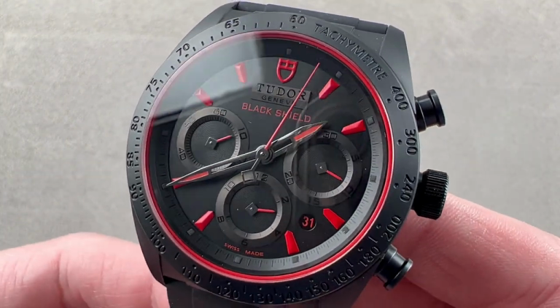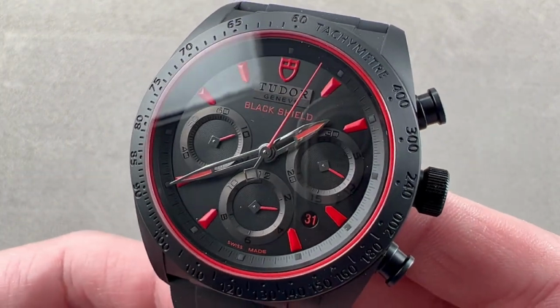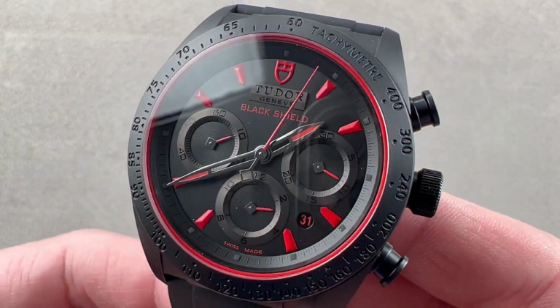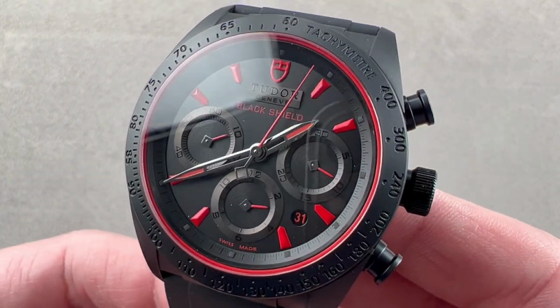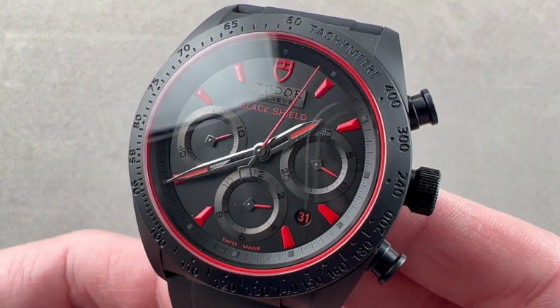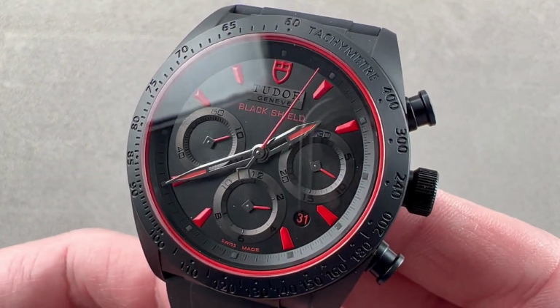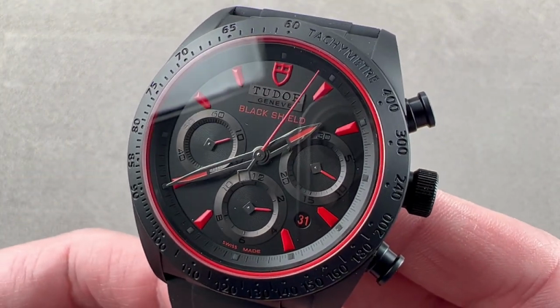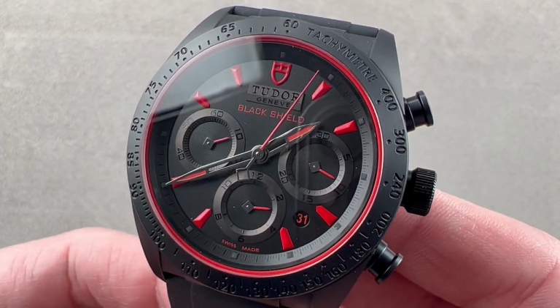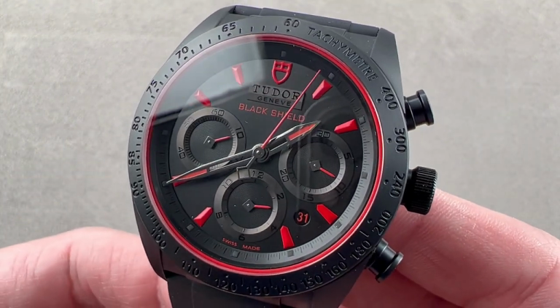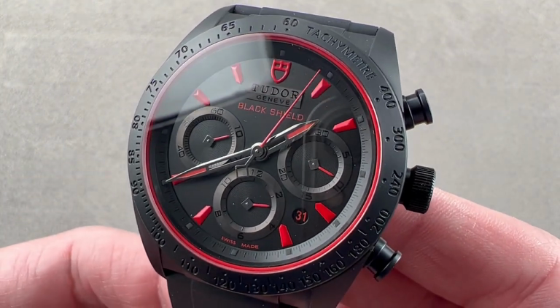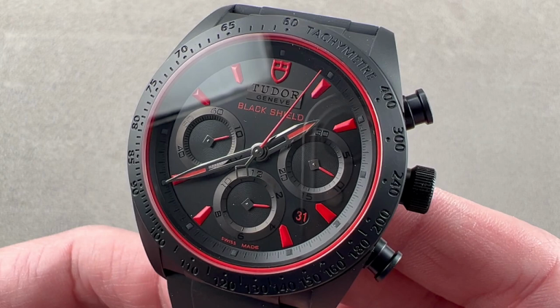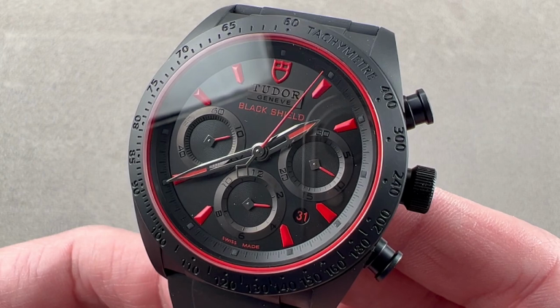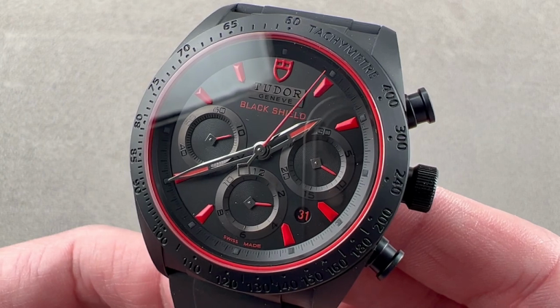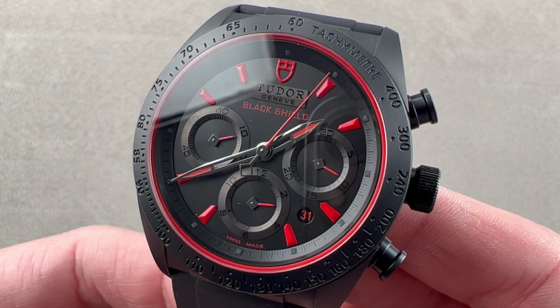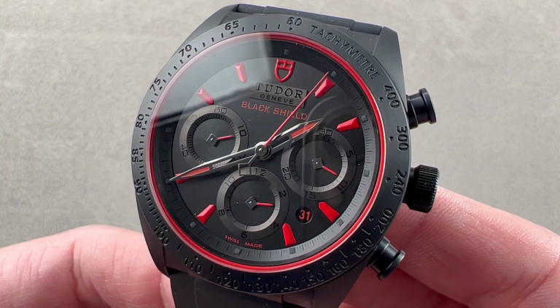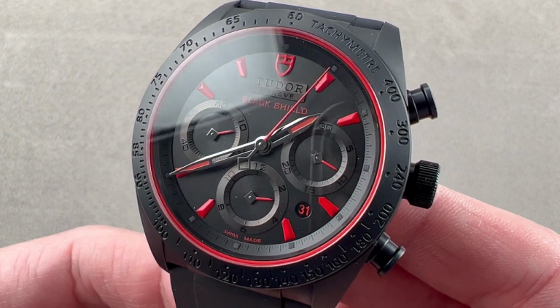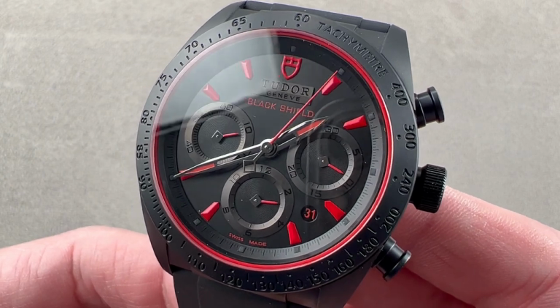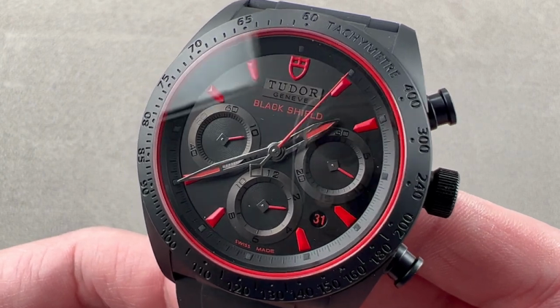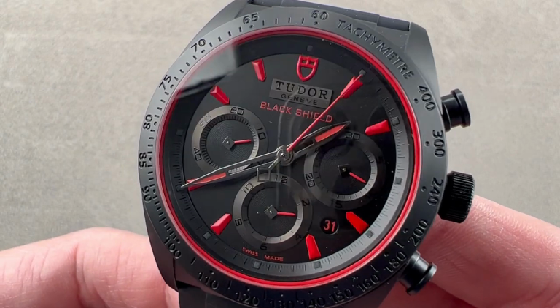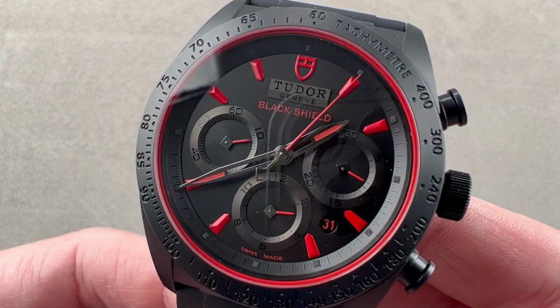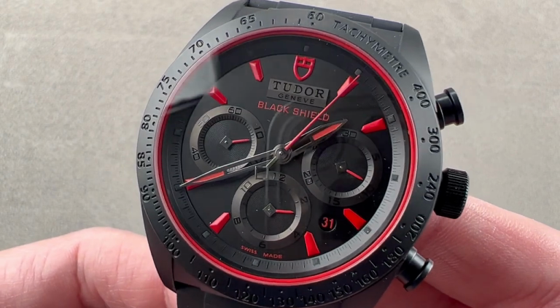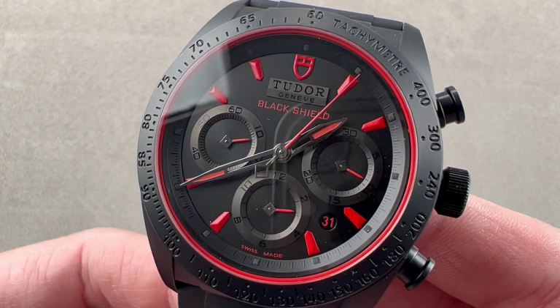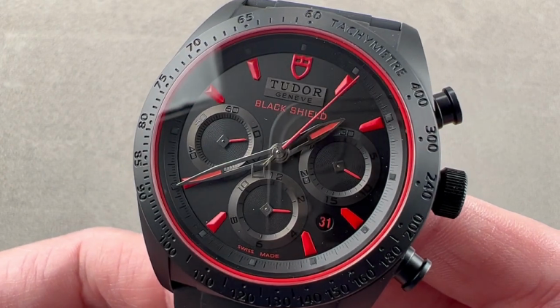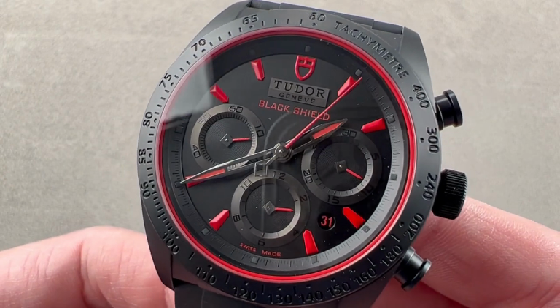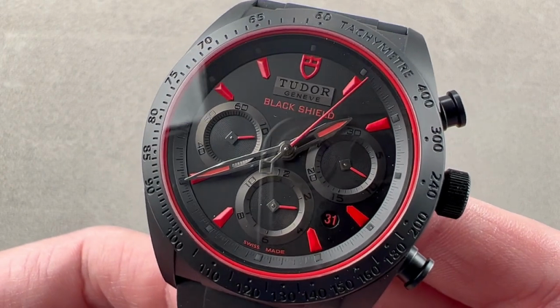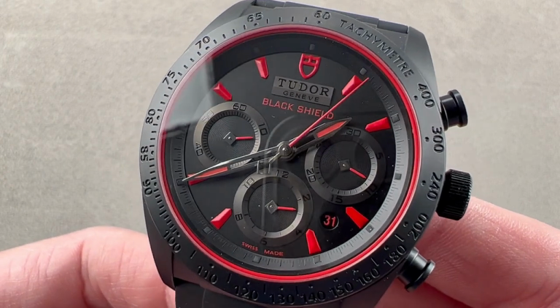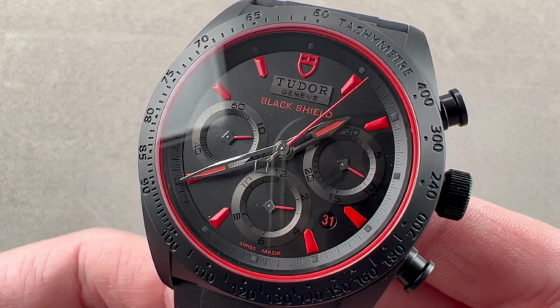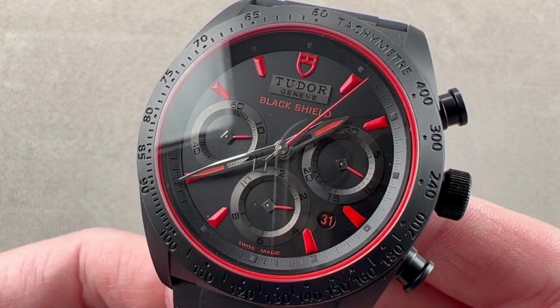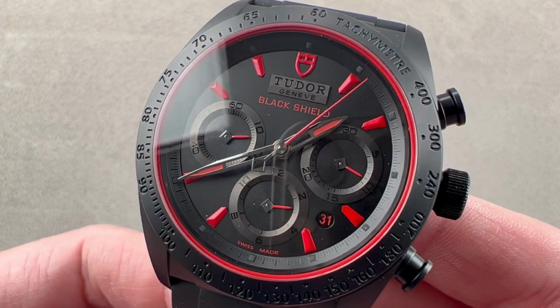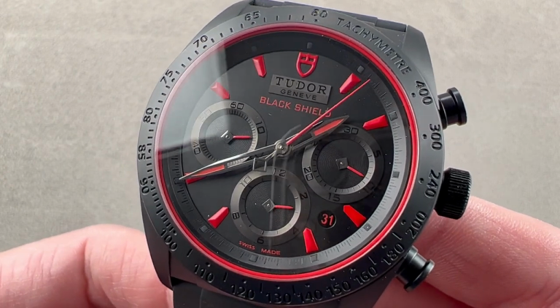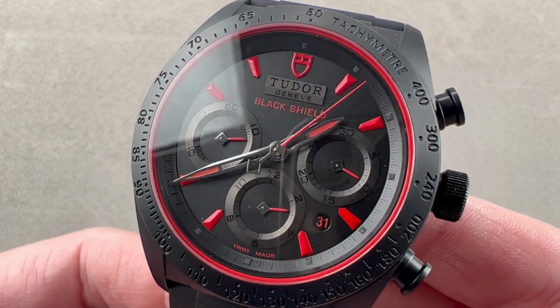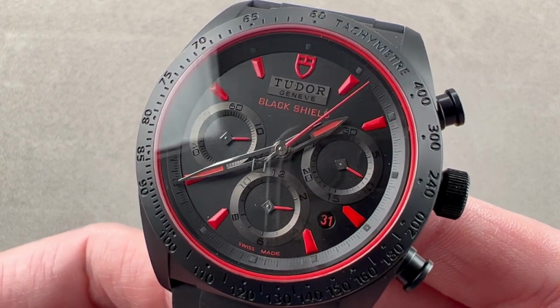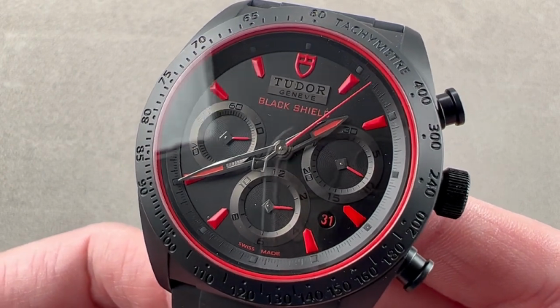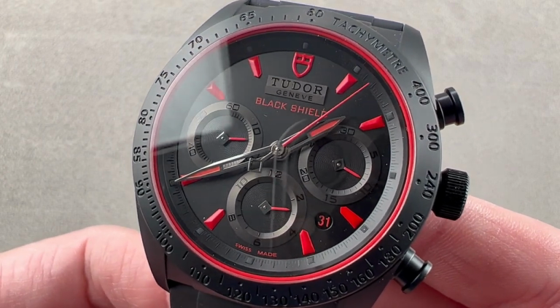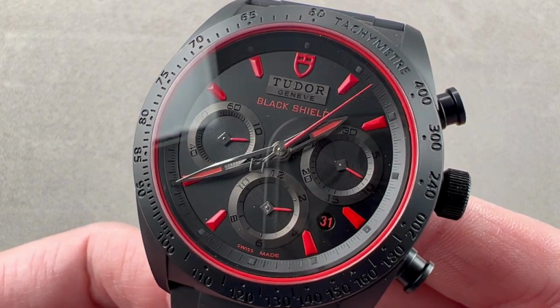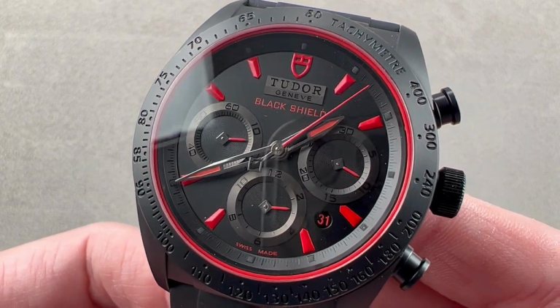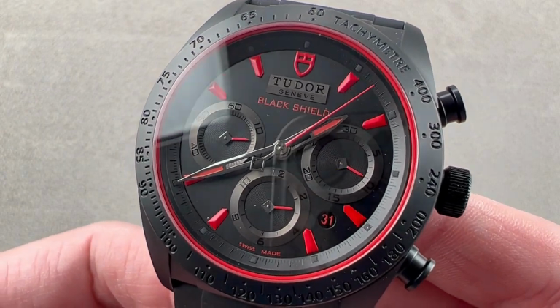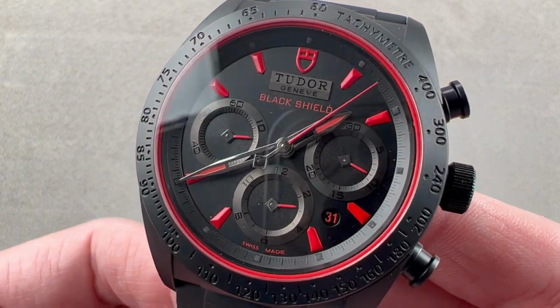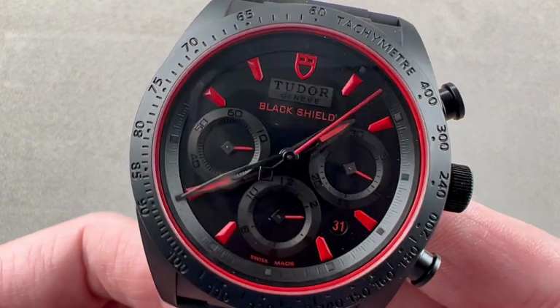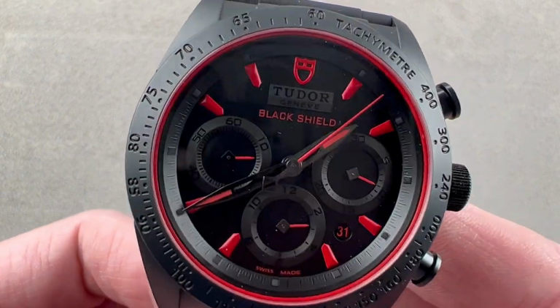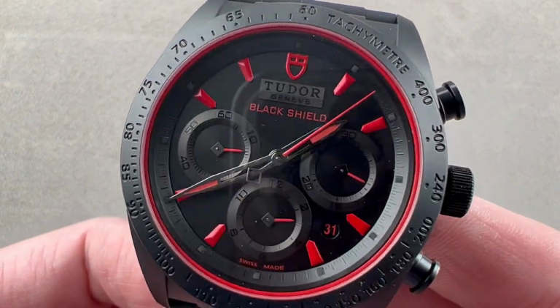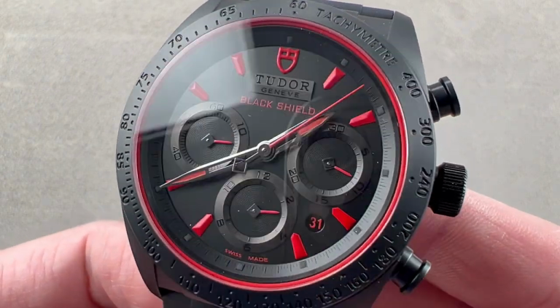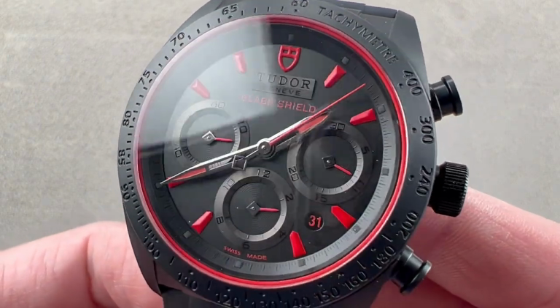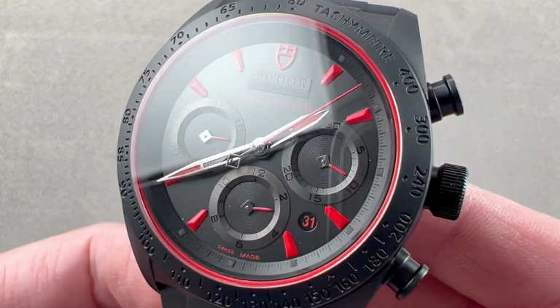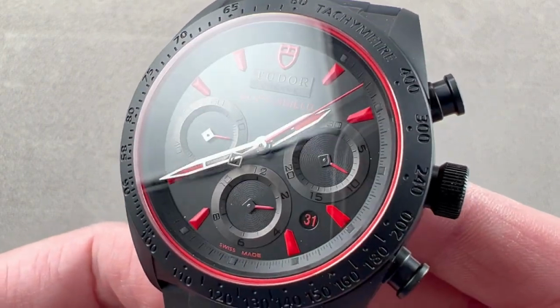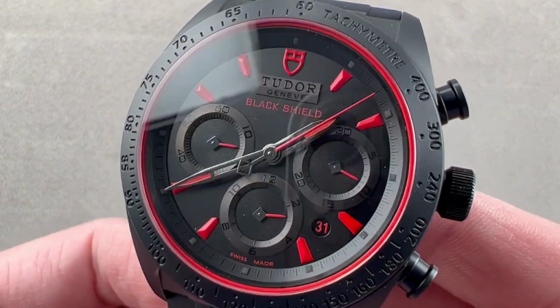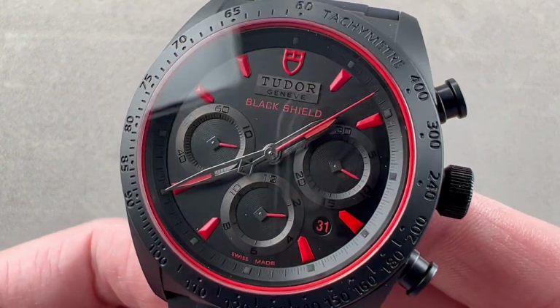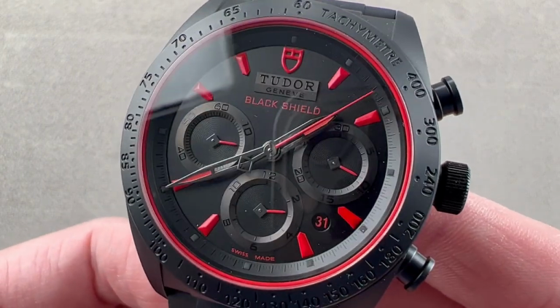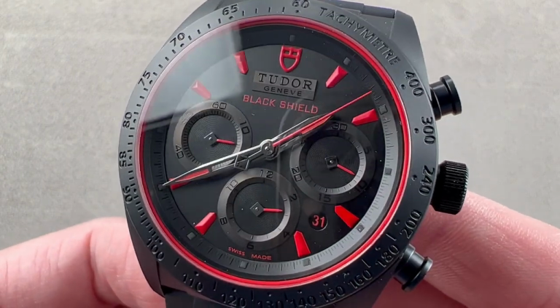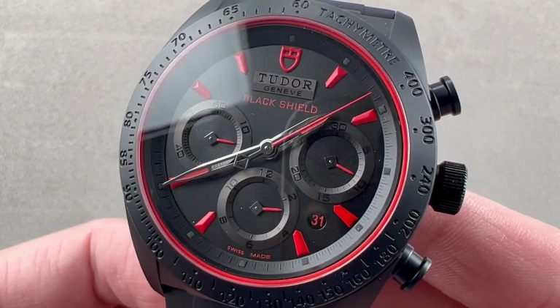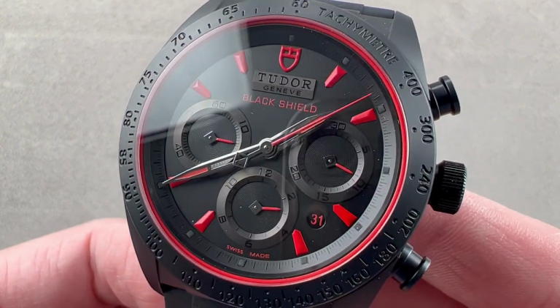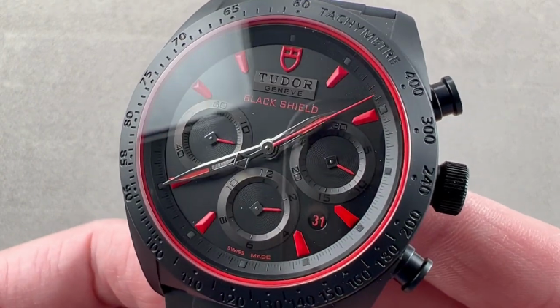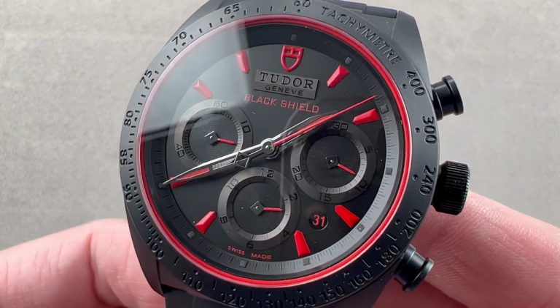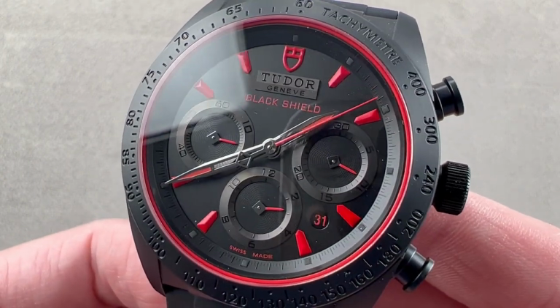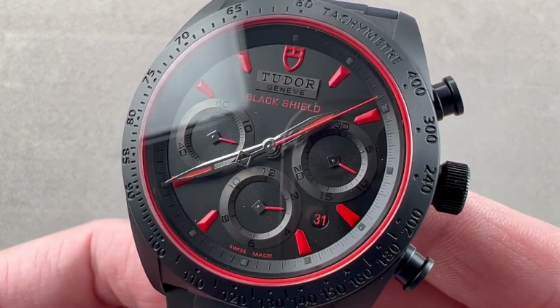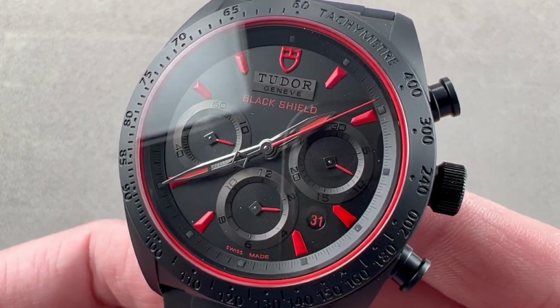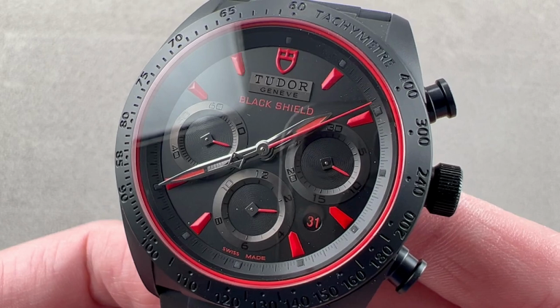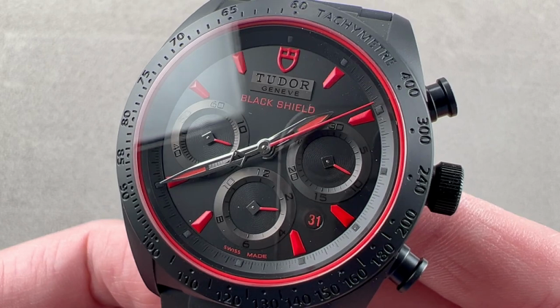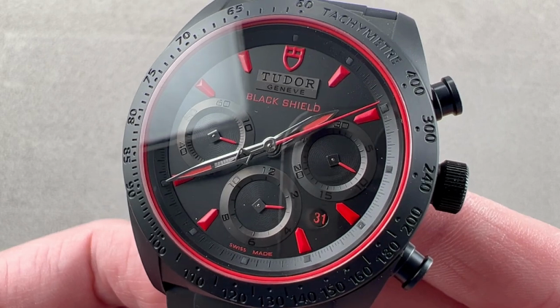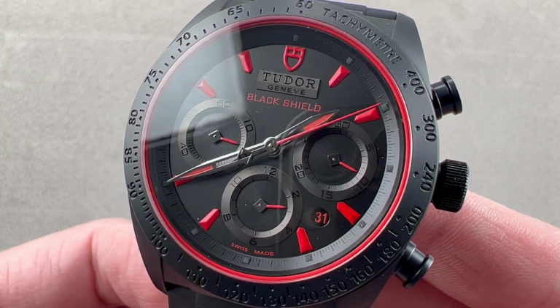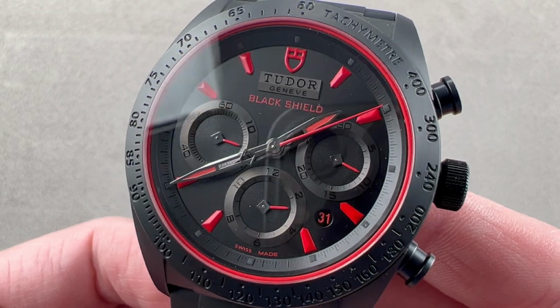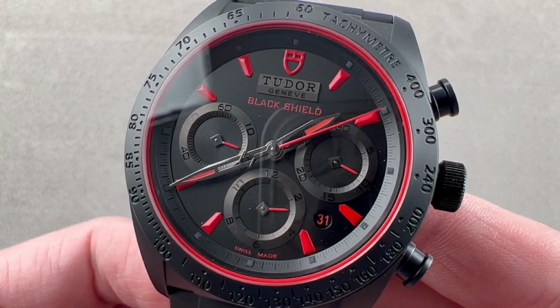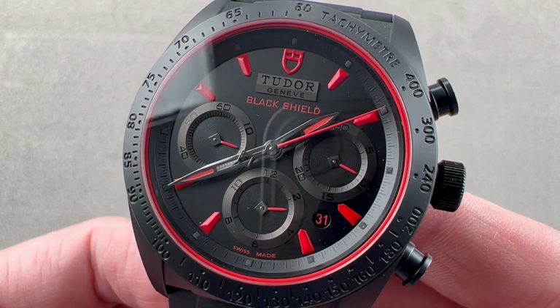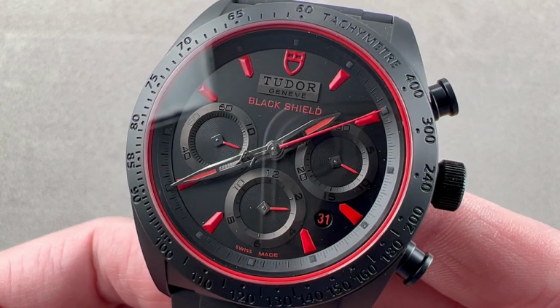This is the Tudor Fast Rider Black Shield model, launched in 2013, just as Tudor was relaunching itself in the United States market.